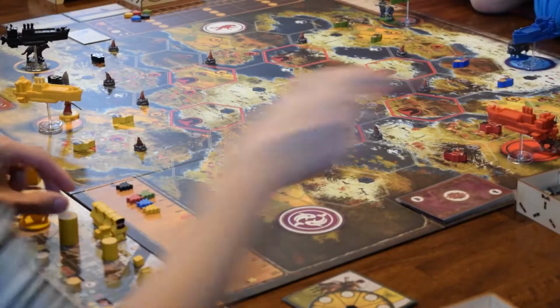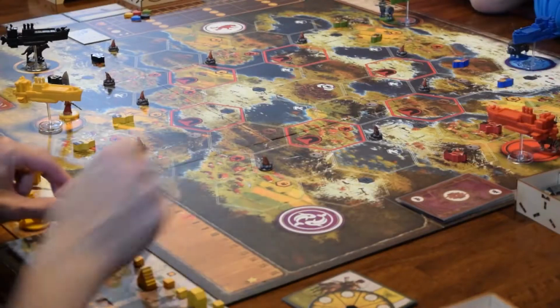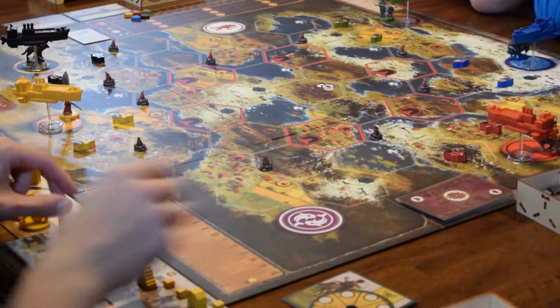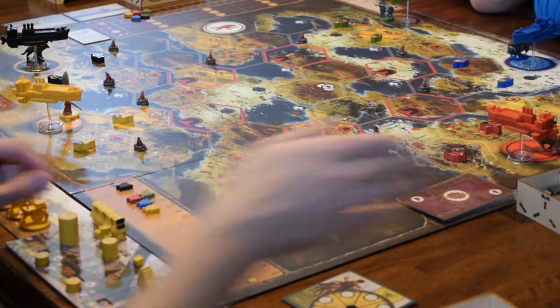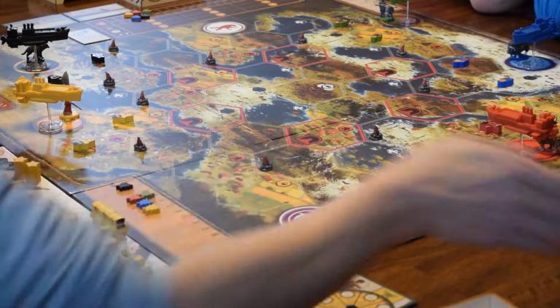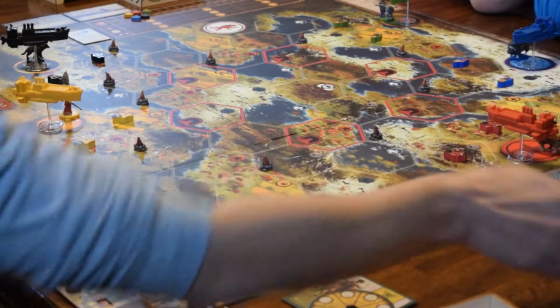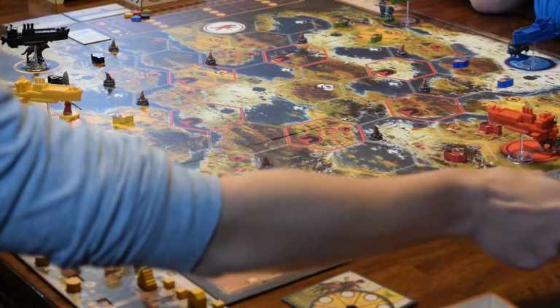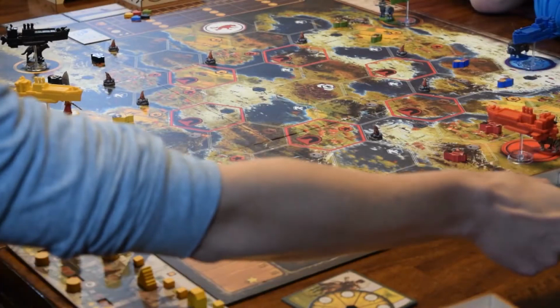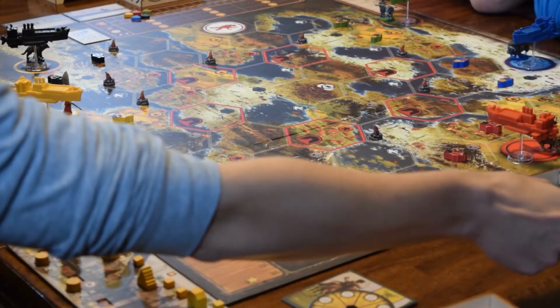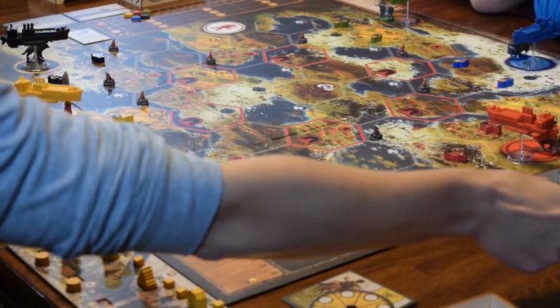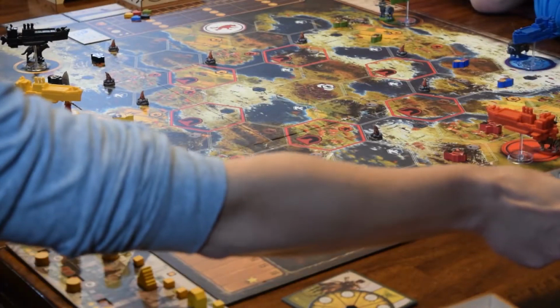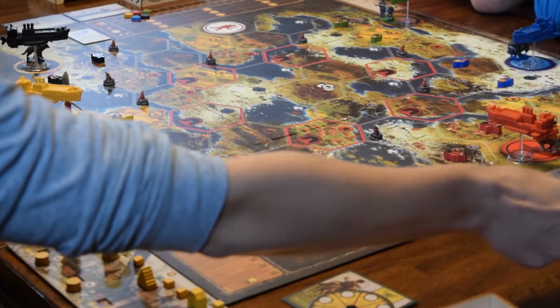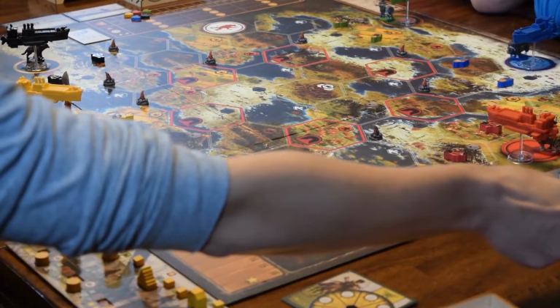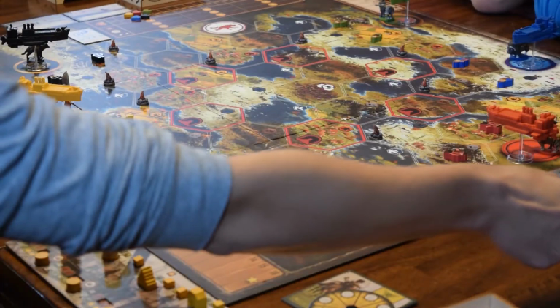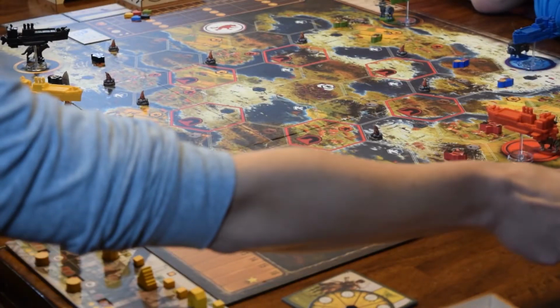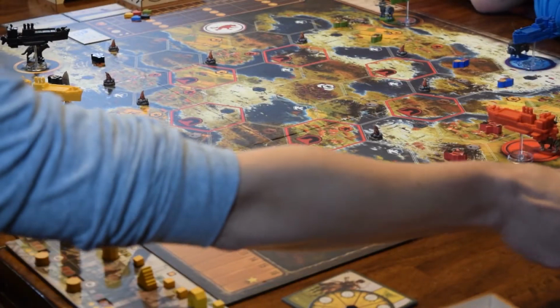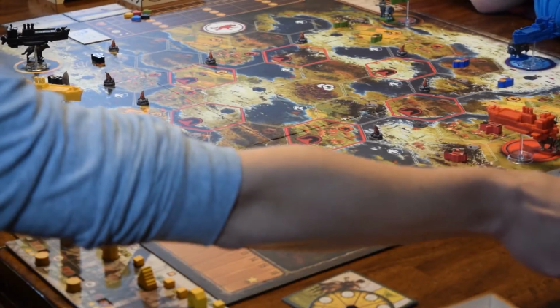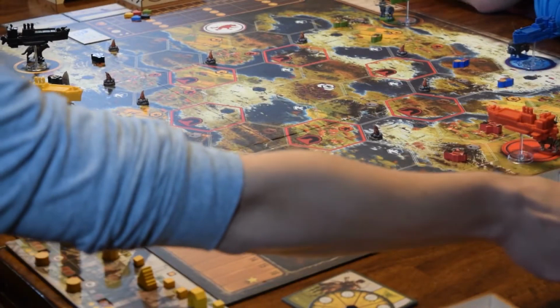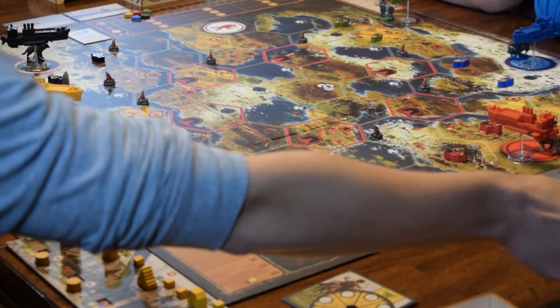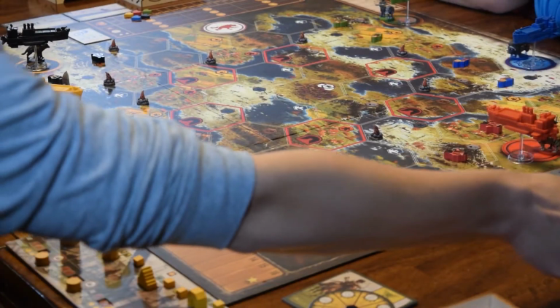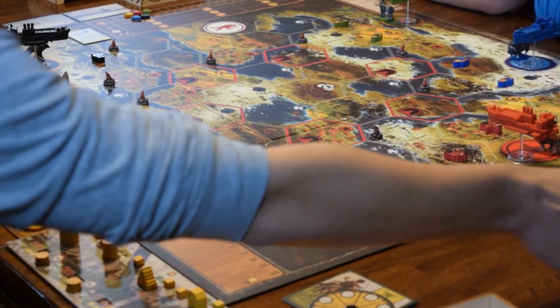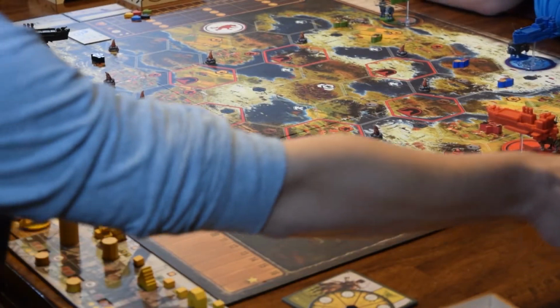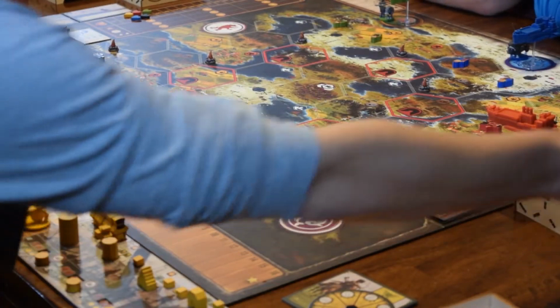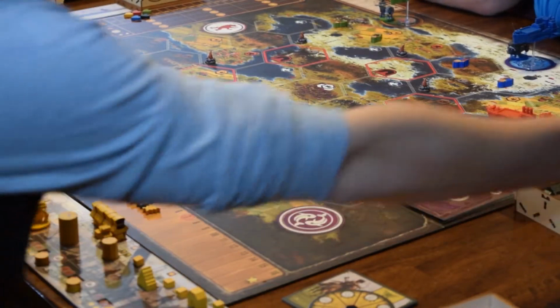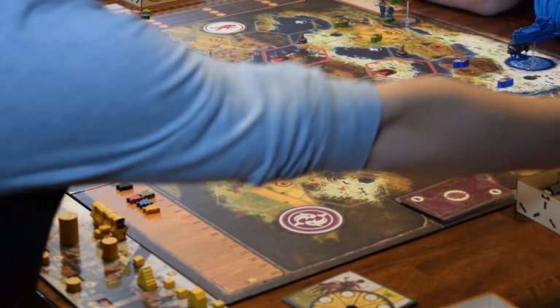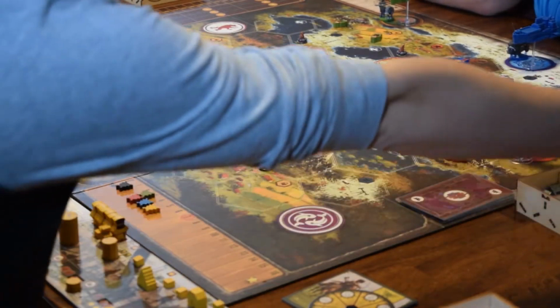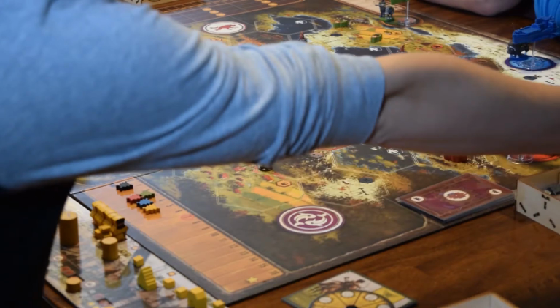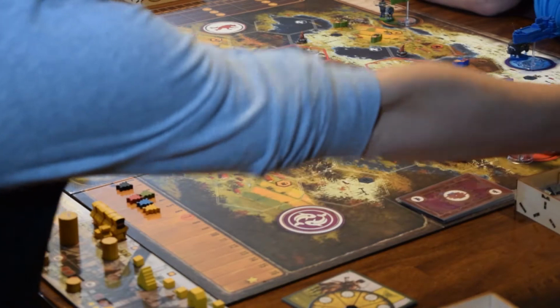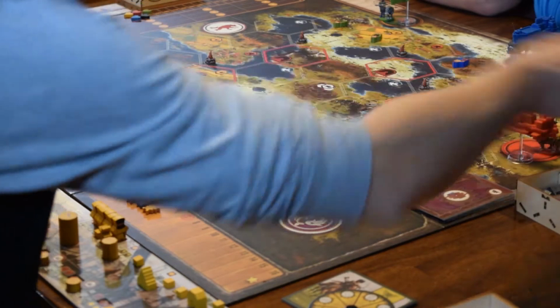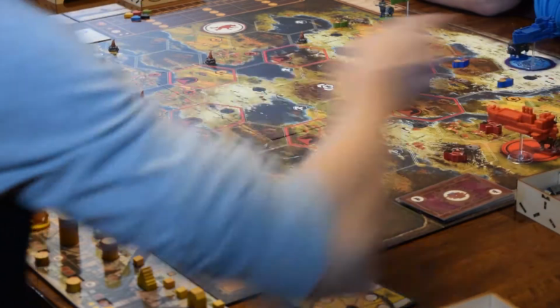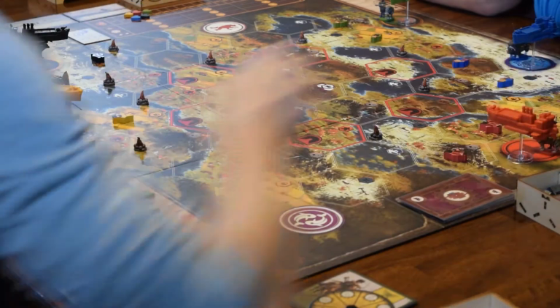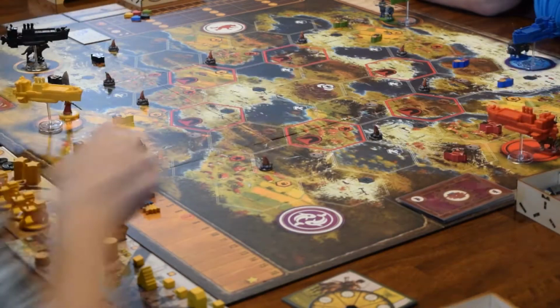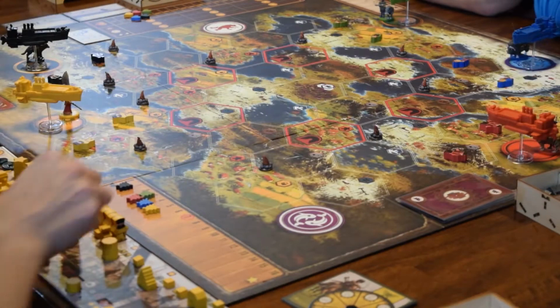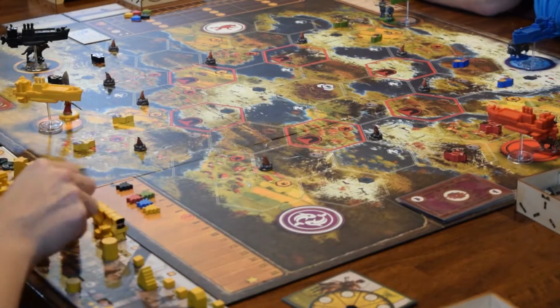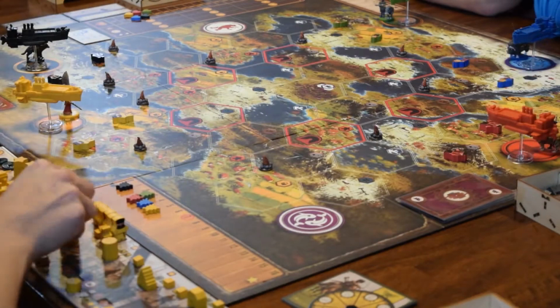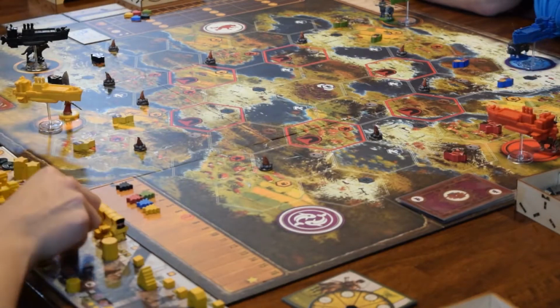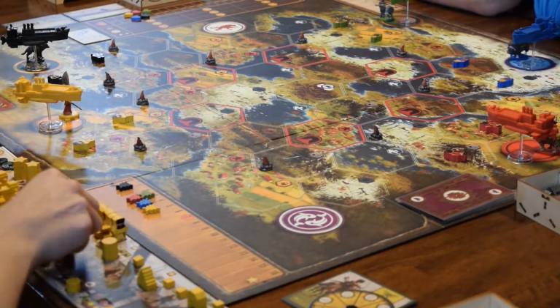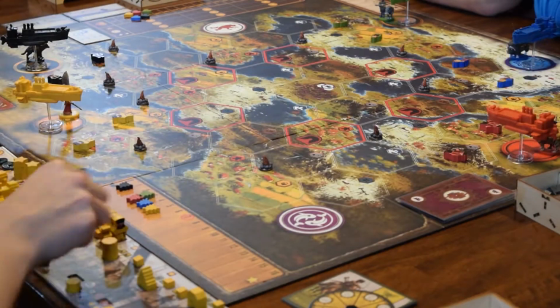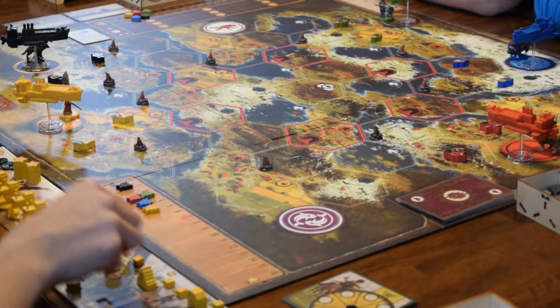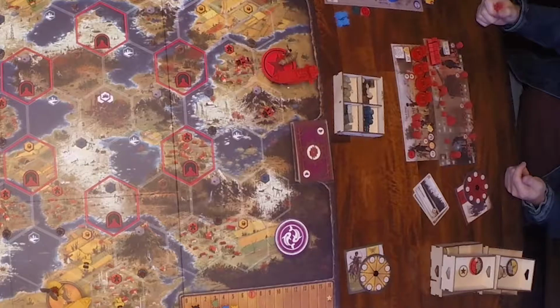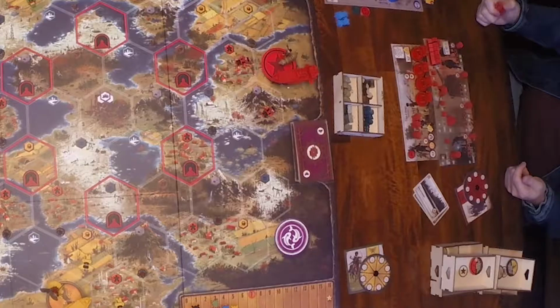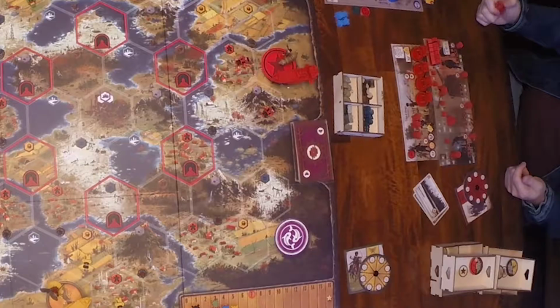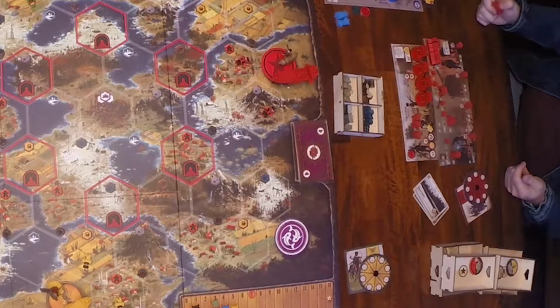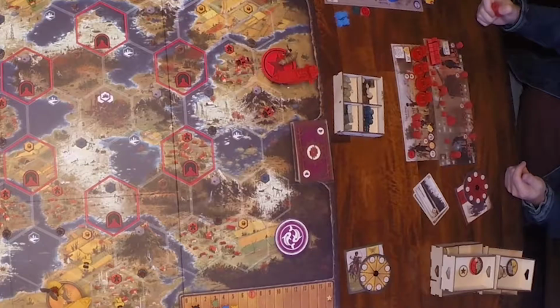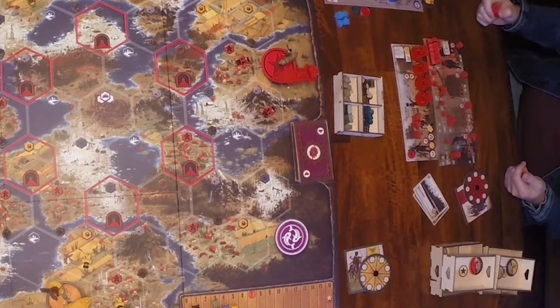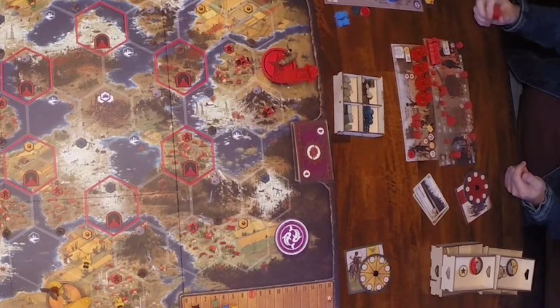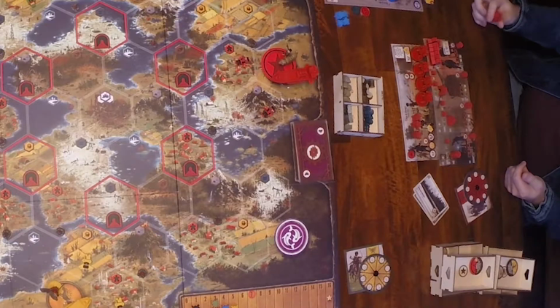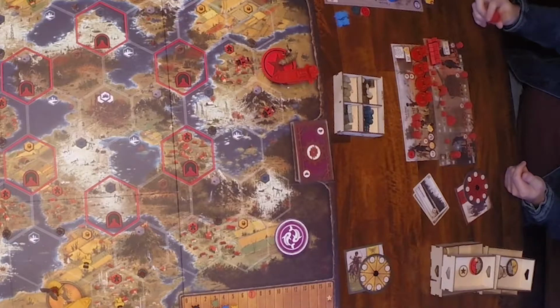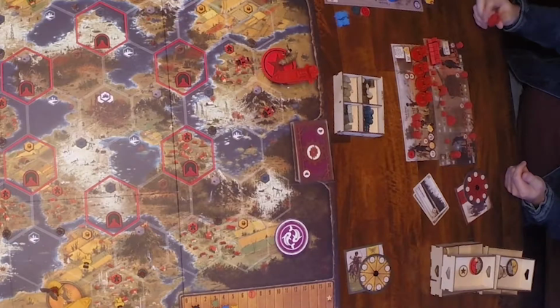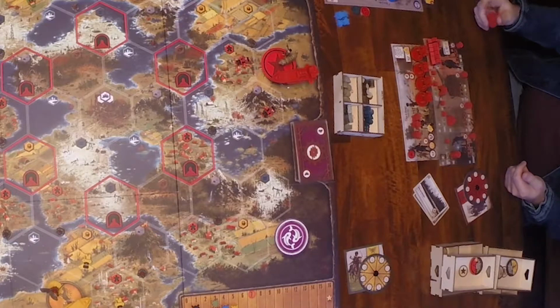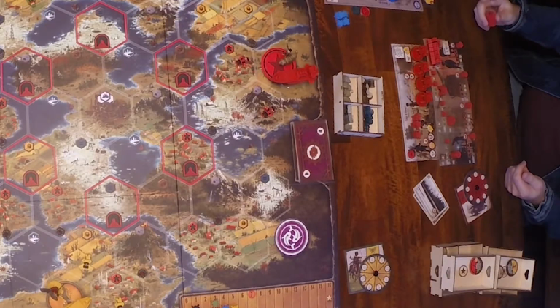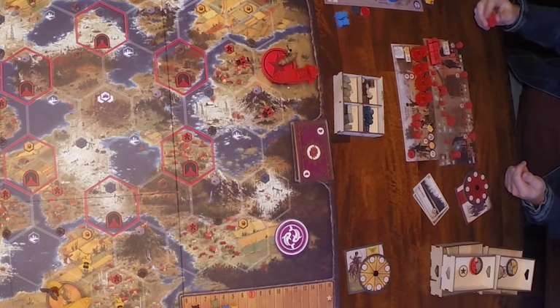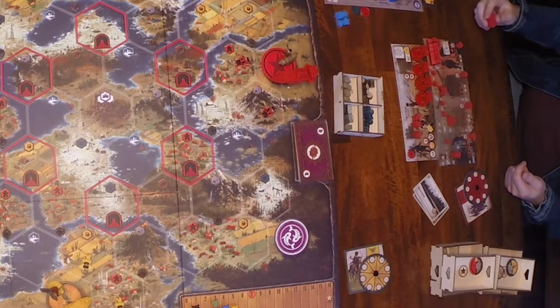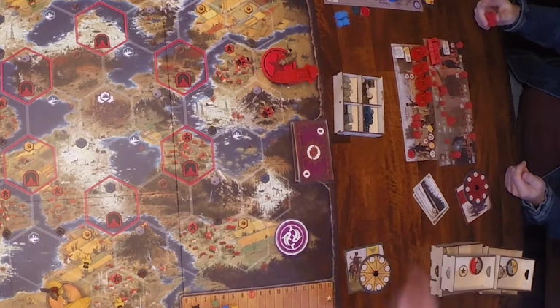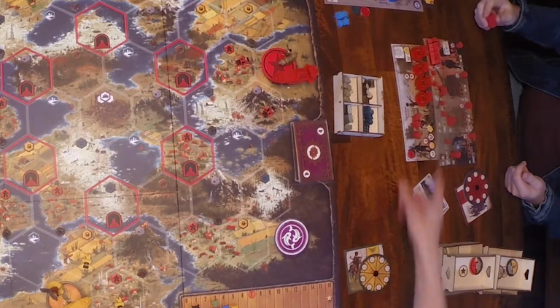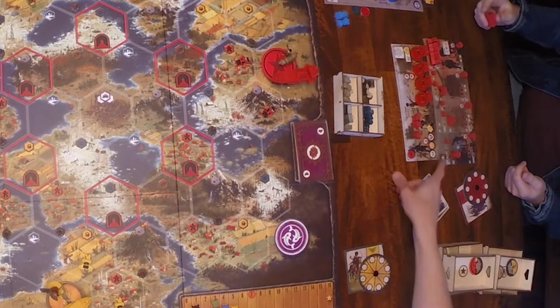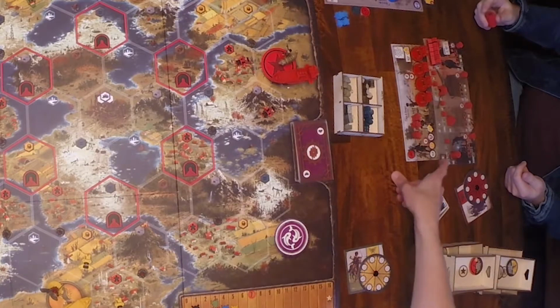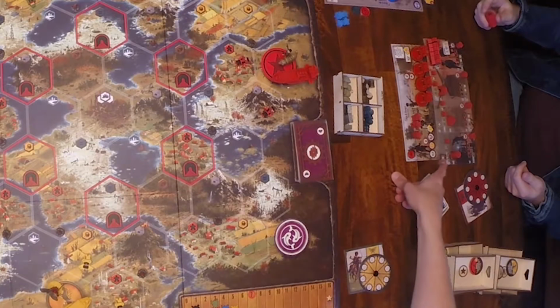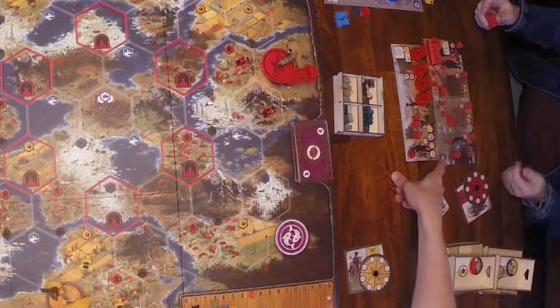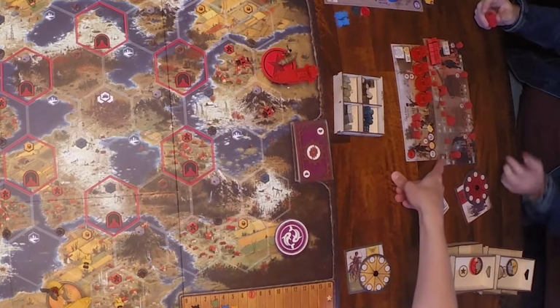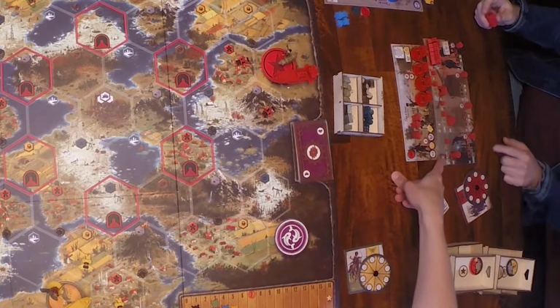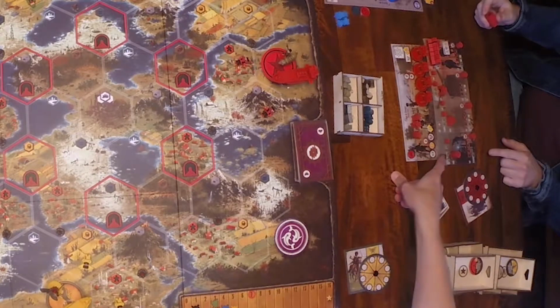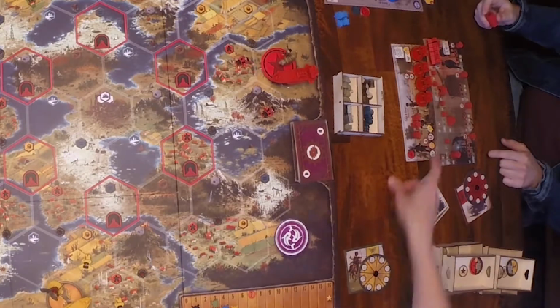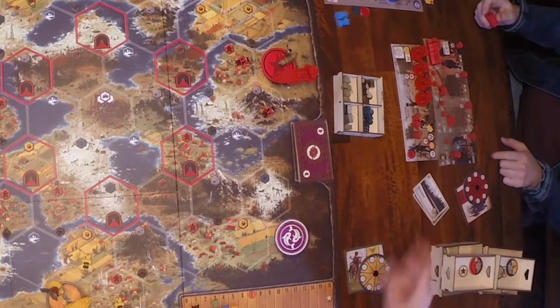Everybody has the same actions on their board, but they're in different orders. All the top actions are ordered differently on everybody's boards, and the bottom actions are all in the same order but cost different amounts for everybody. Going from left to right, the first action is trade.